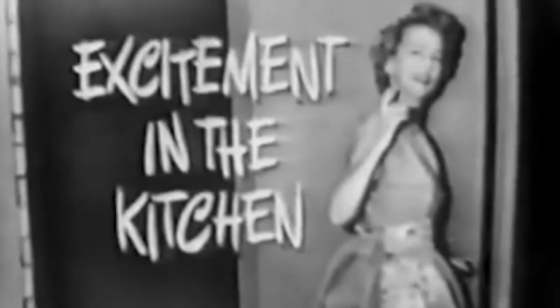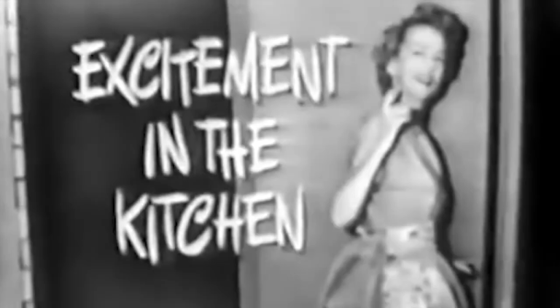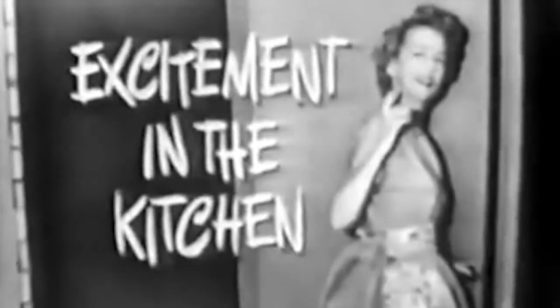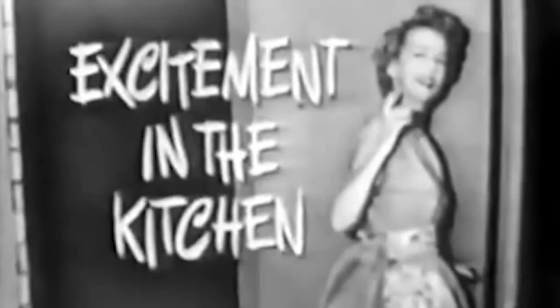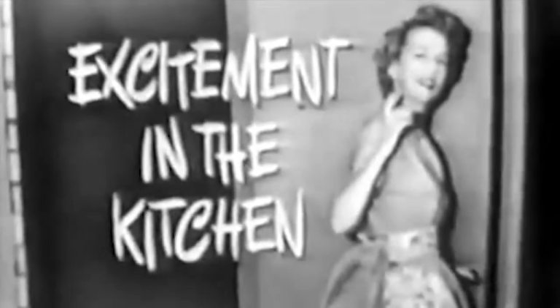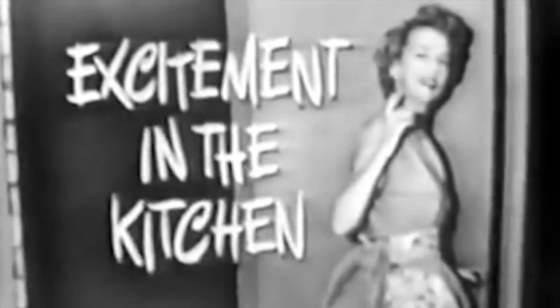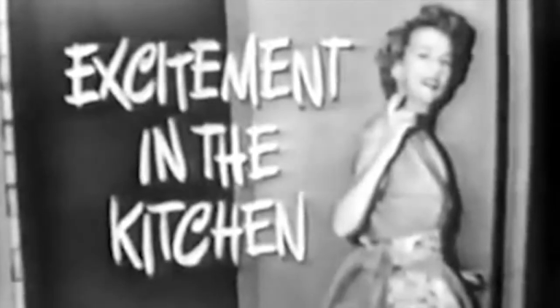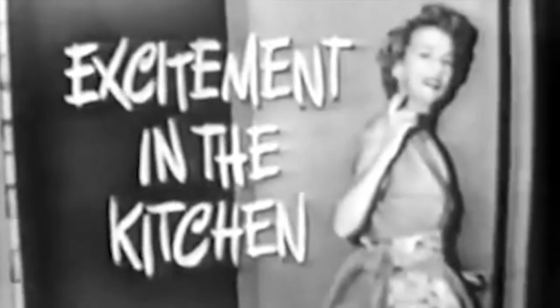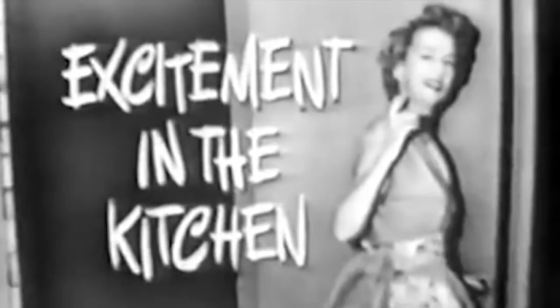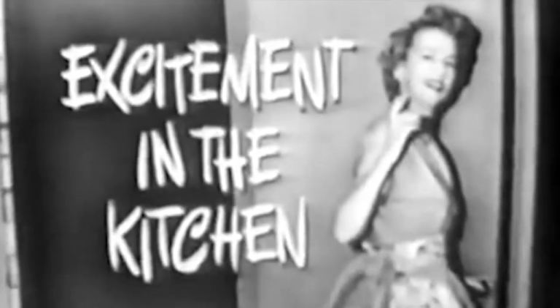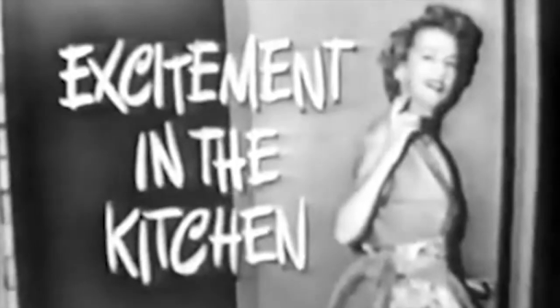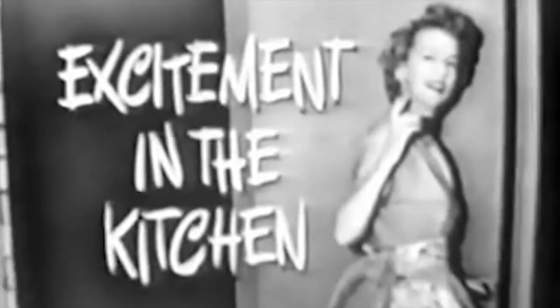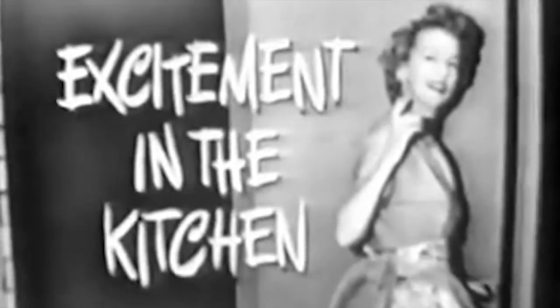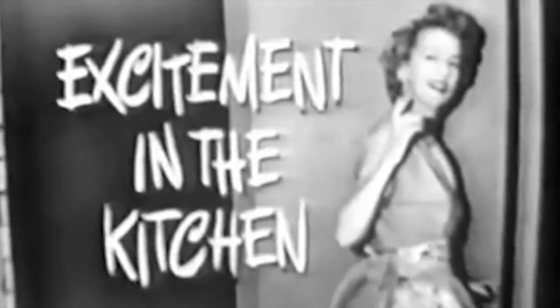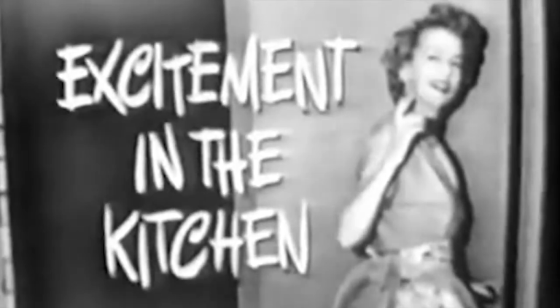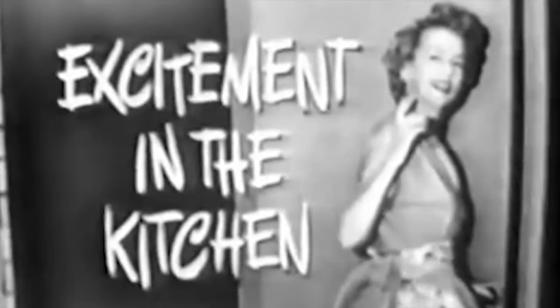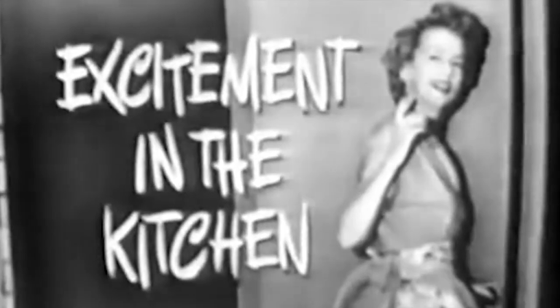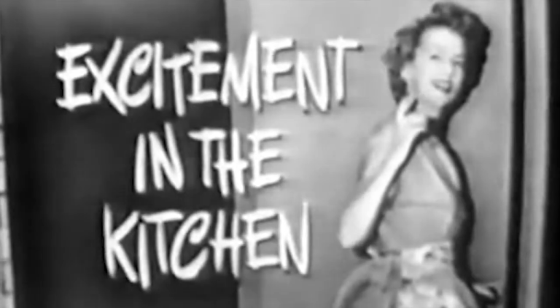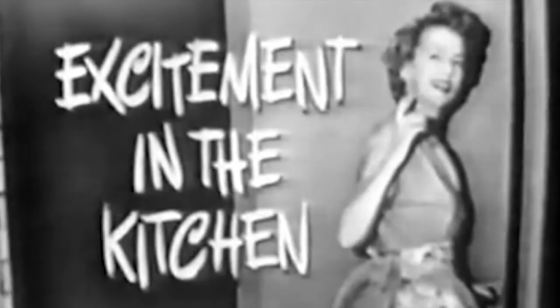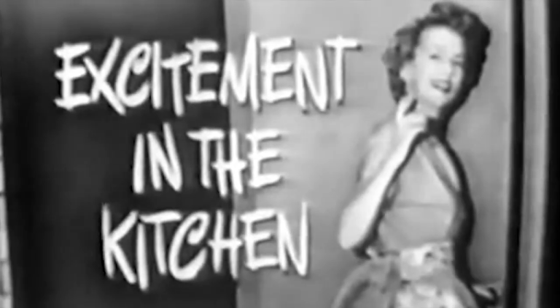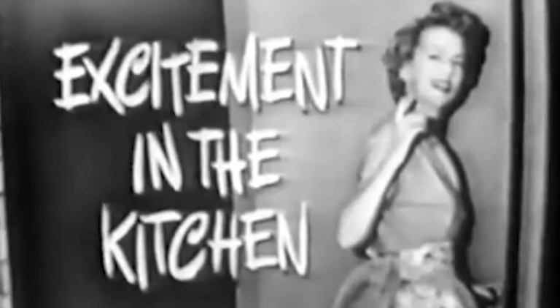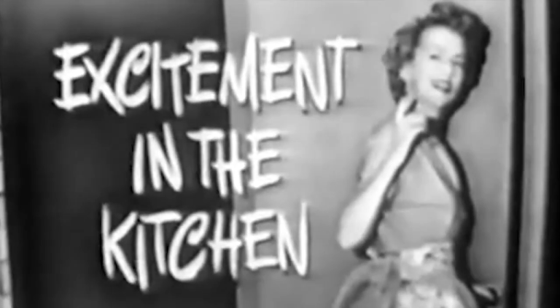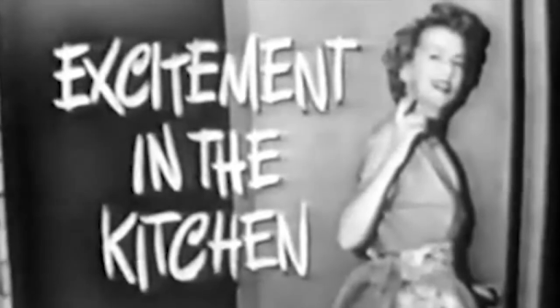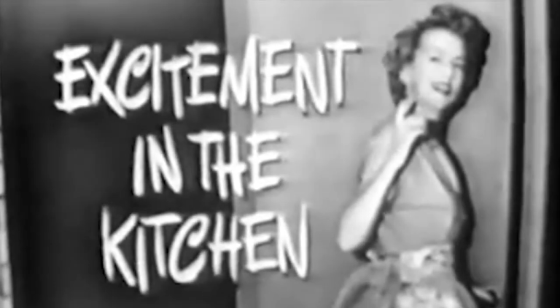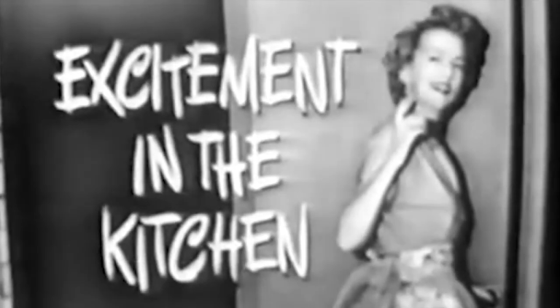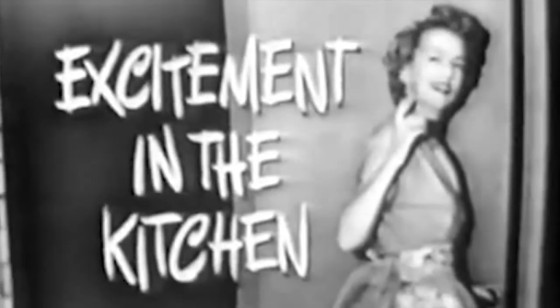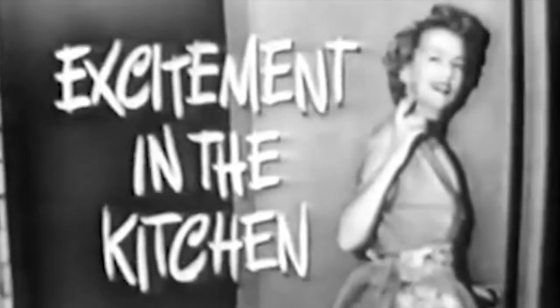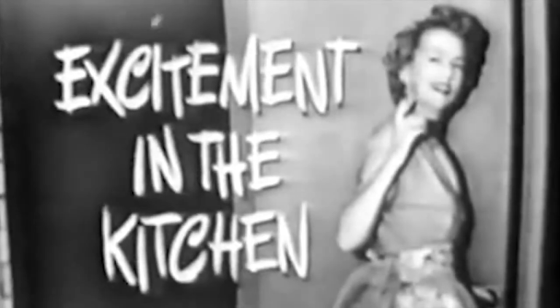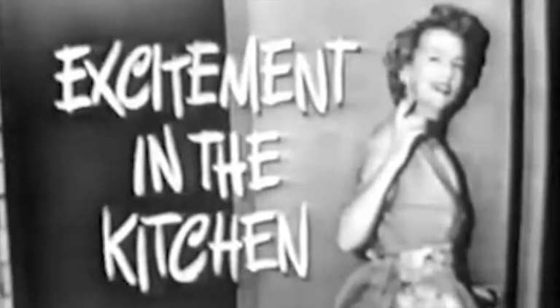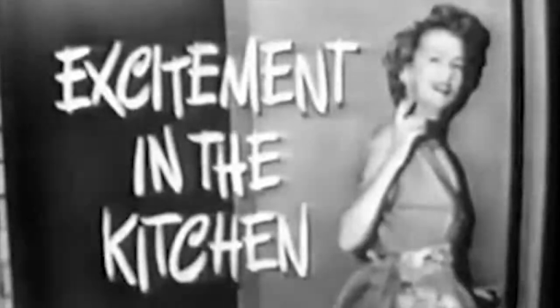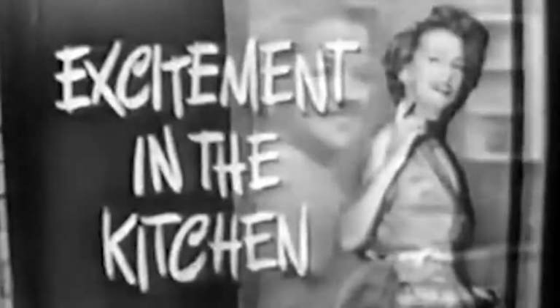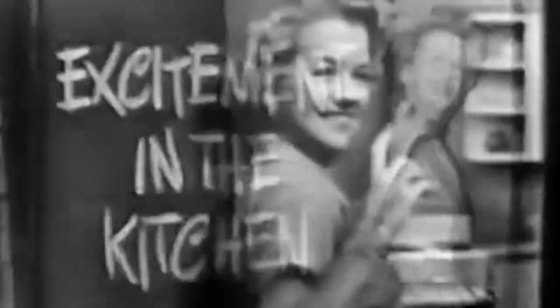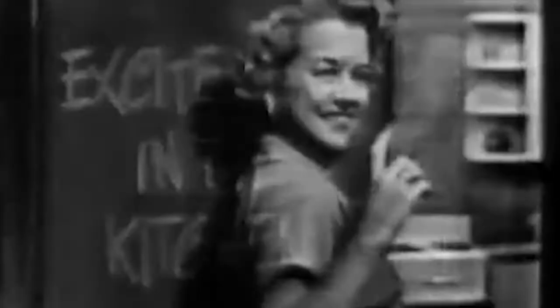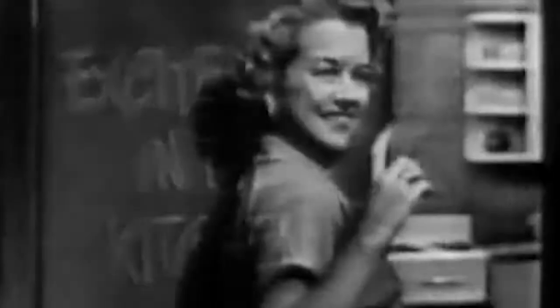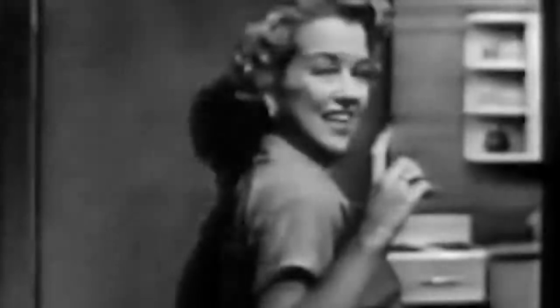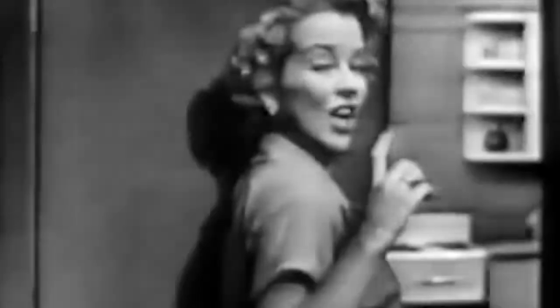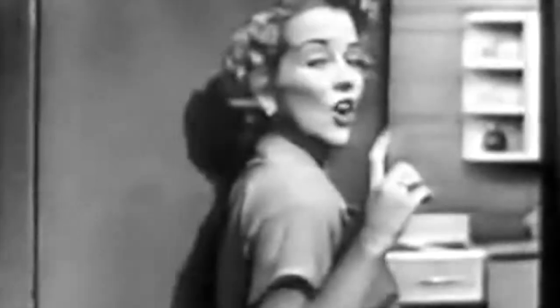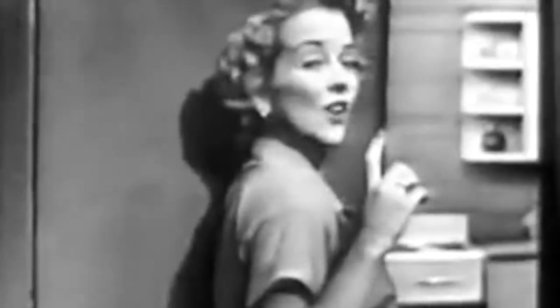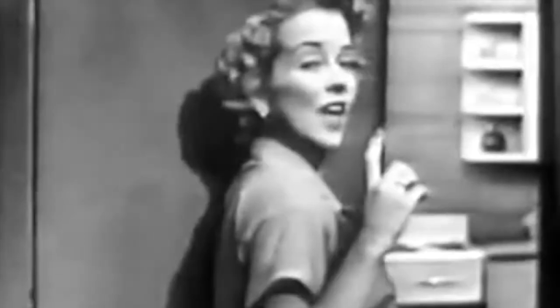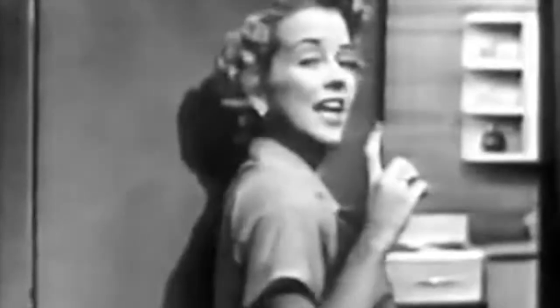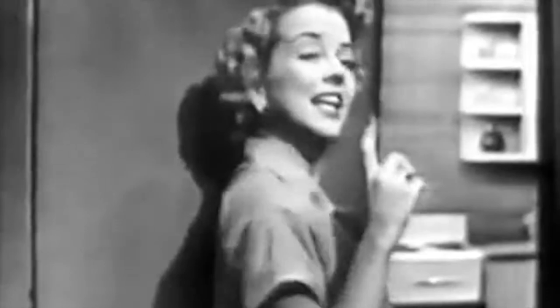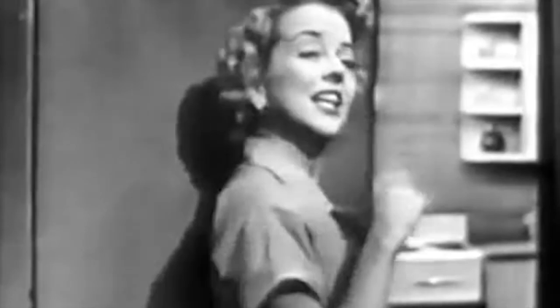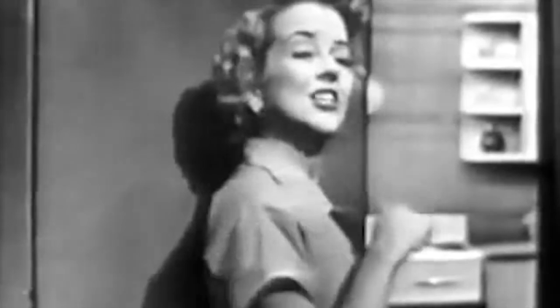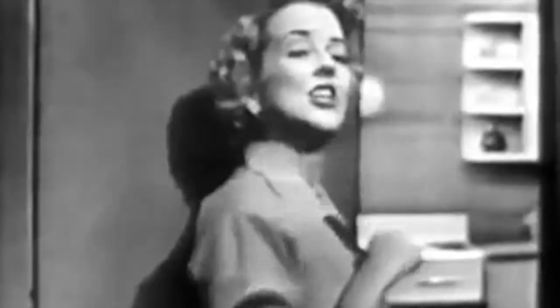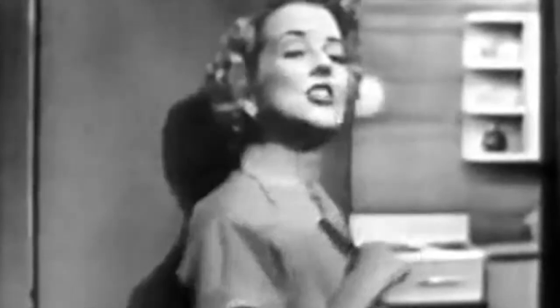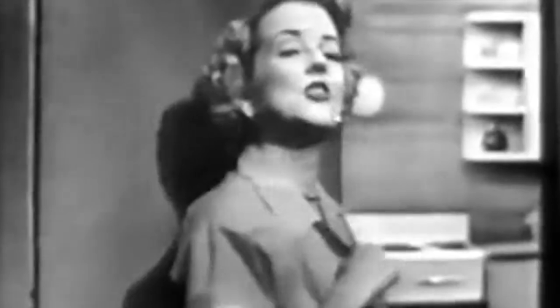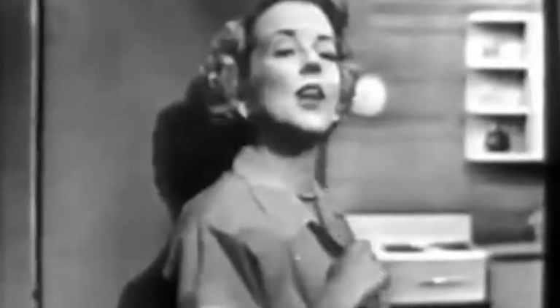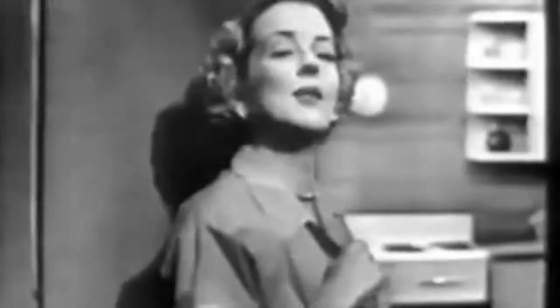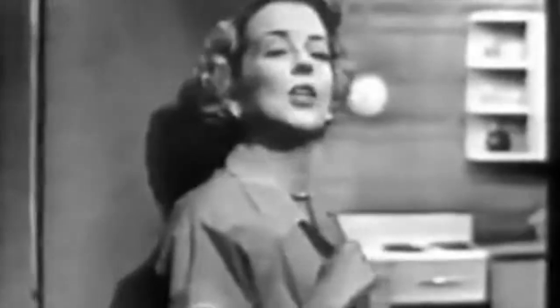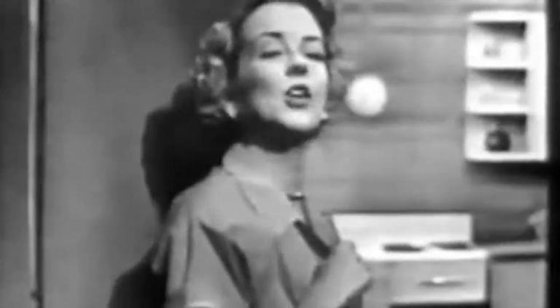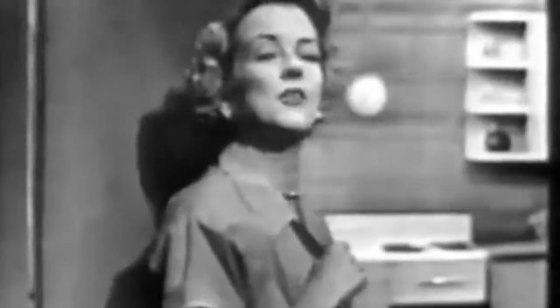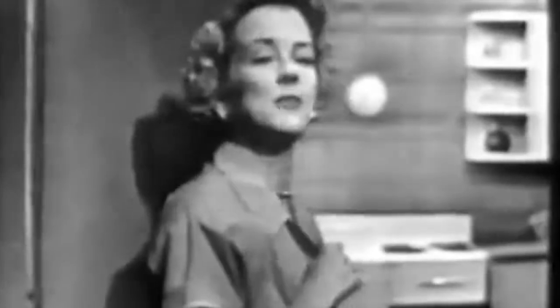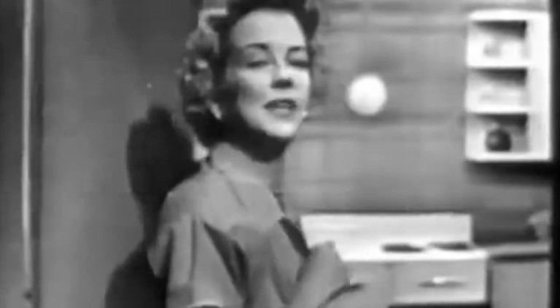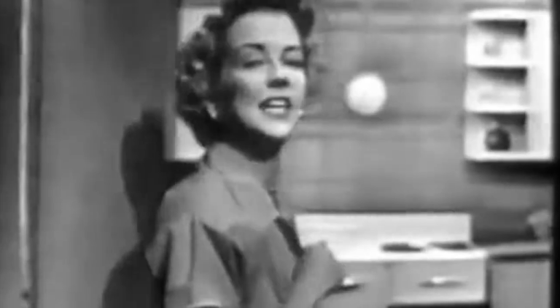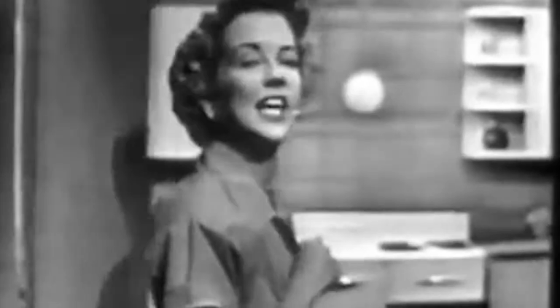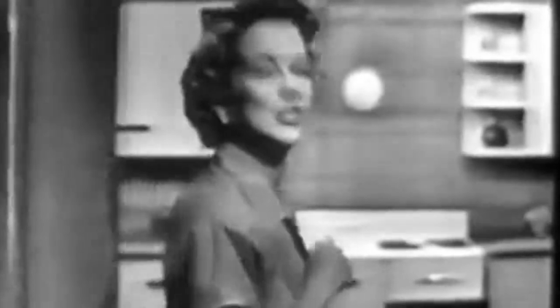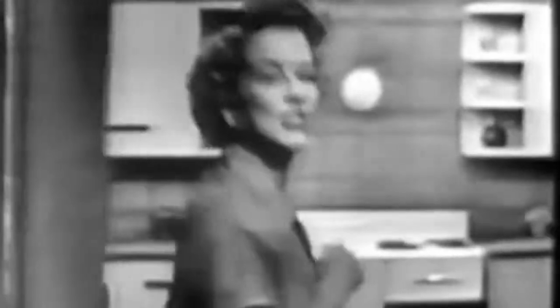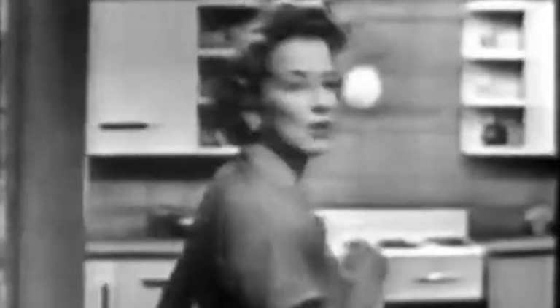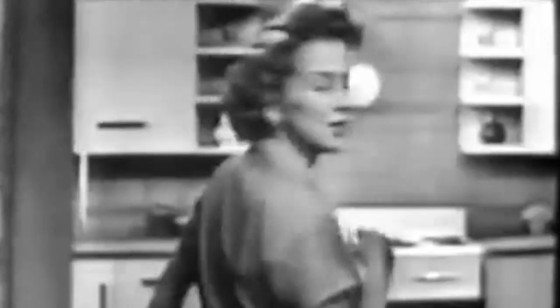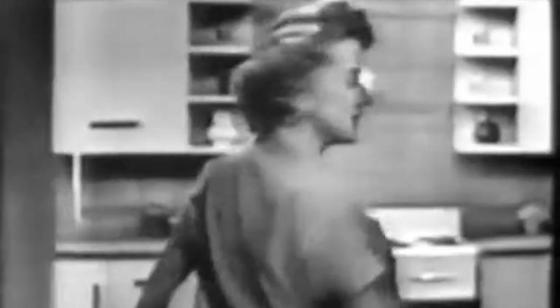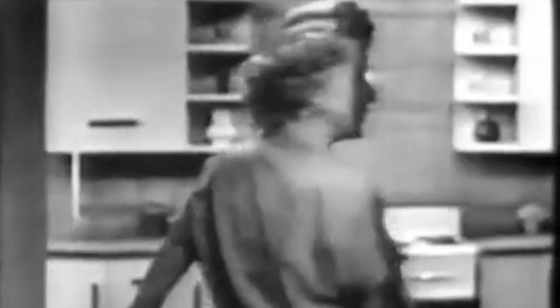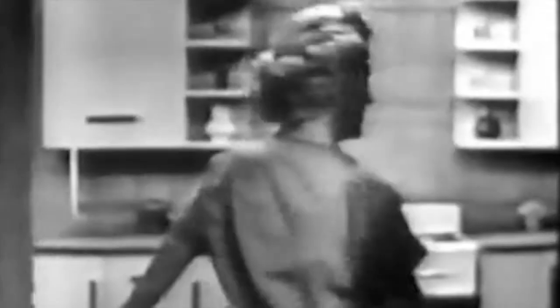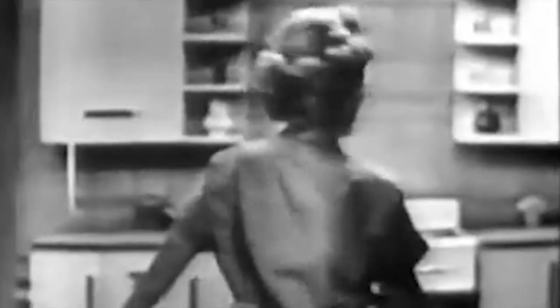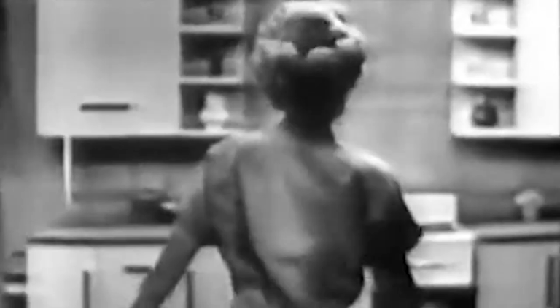Excitement in the kitchen — let's see the excitement. Just come along with me and I'll show it to you.